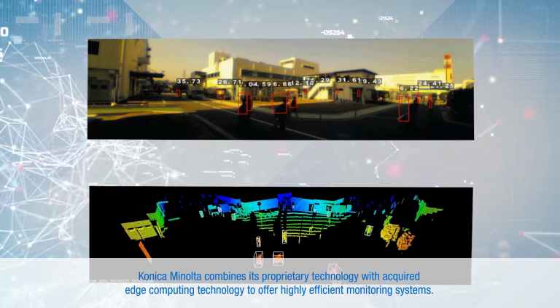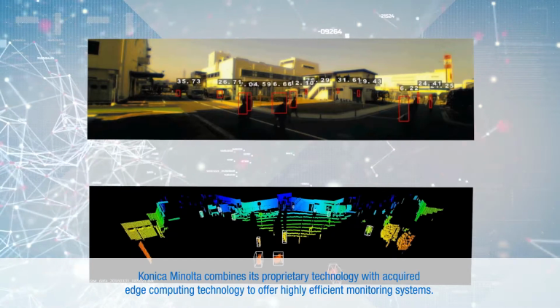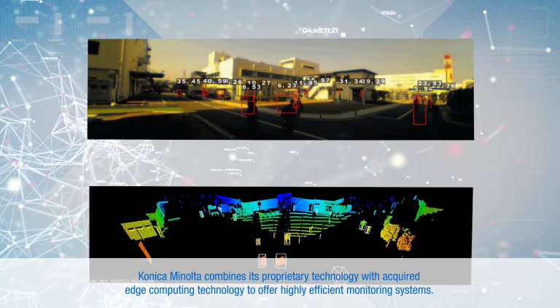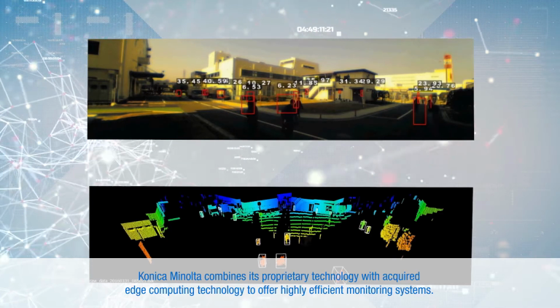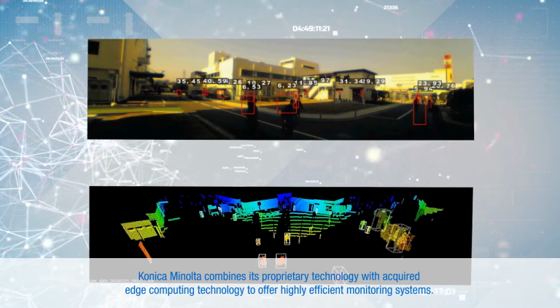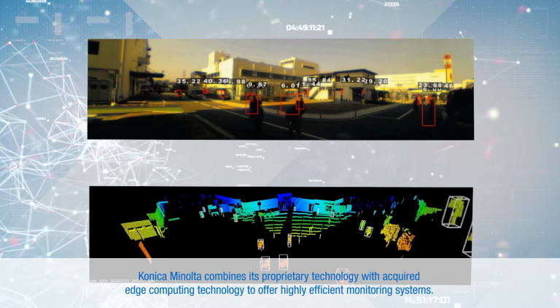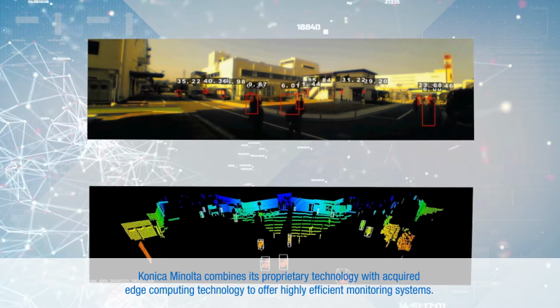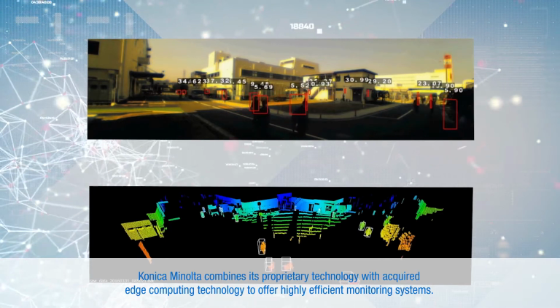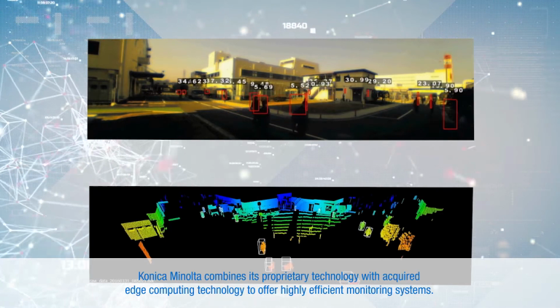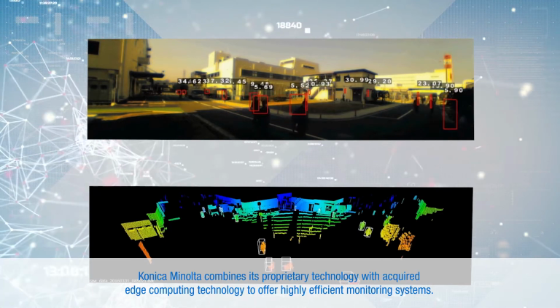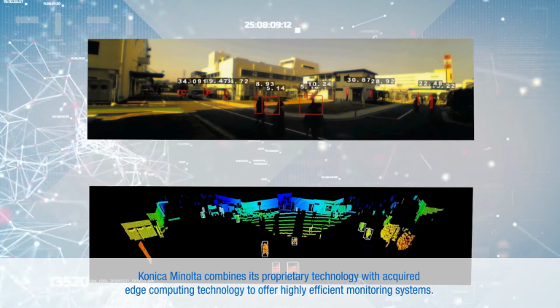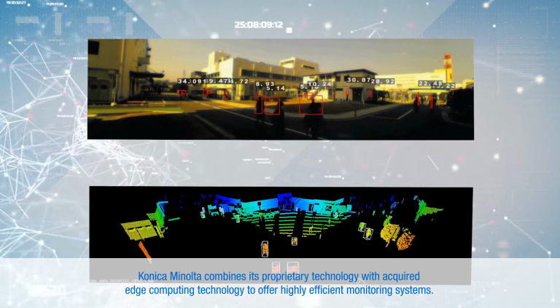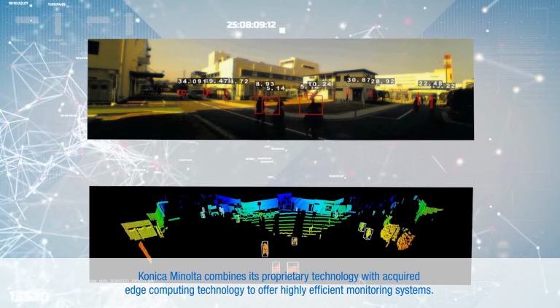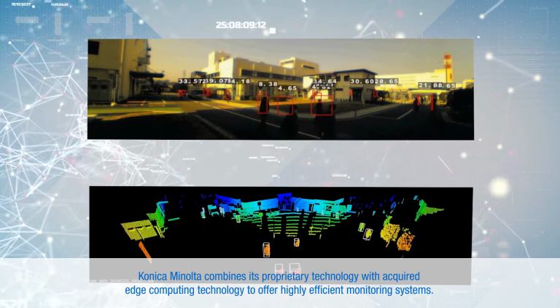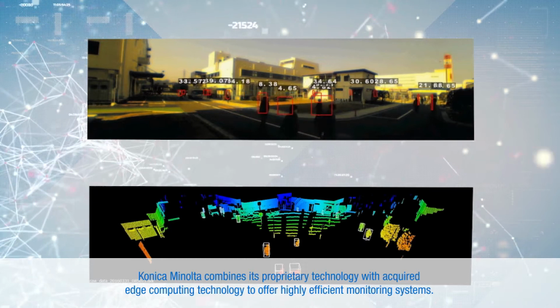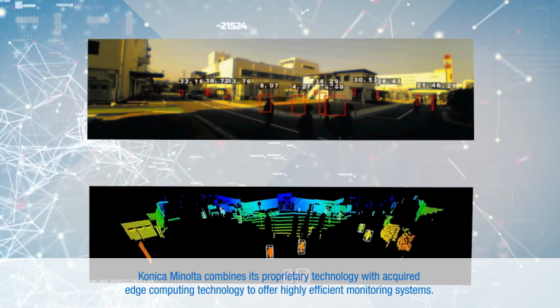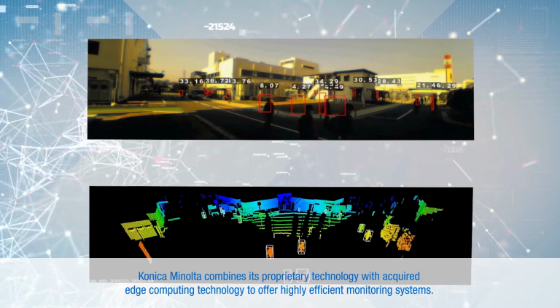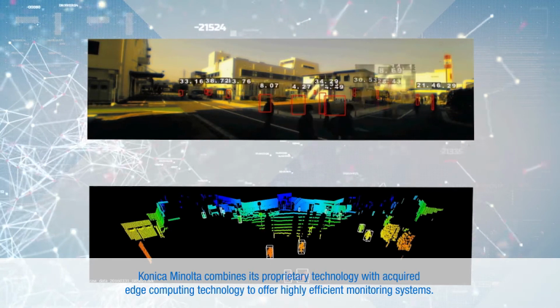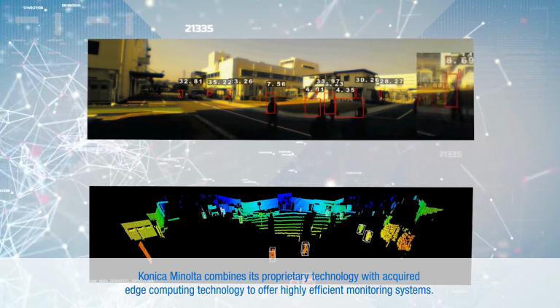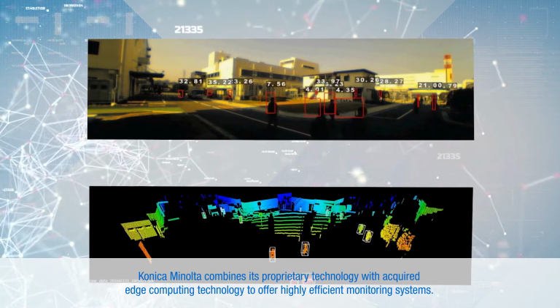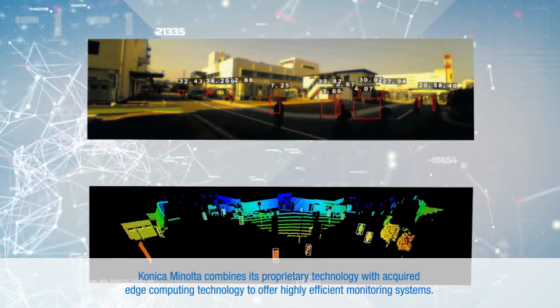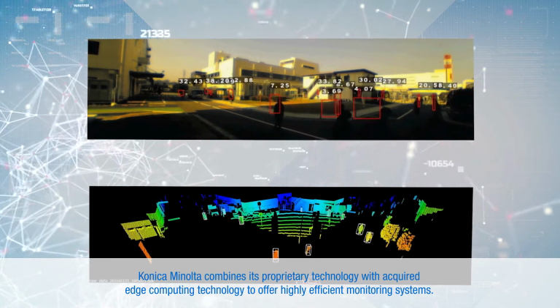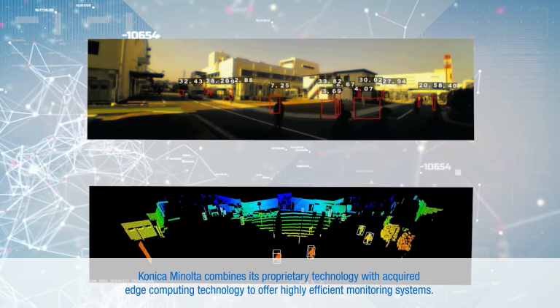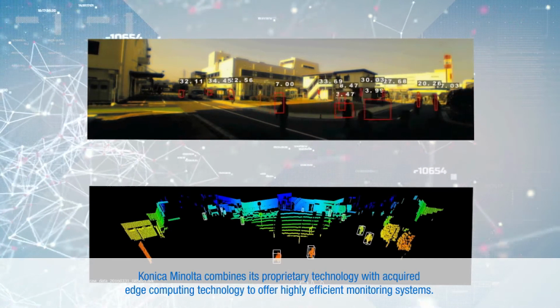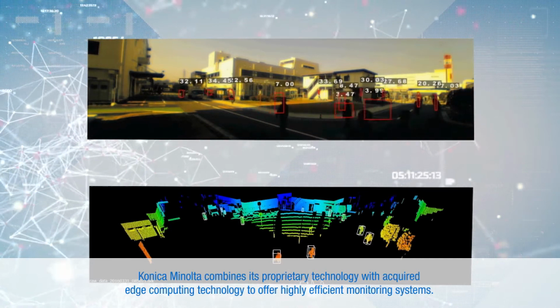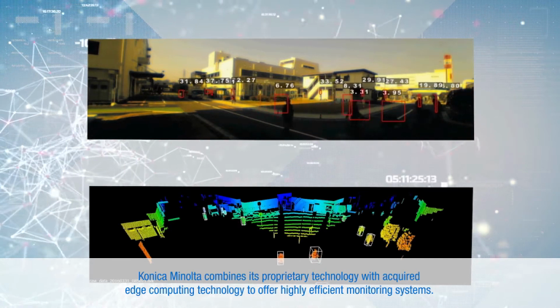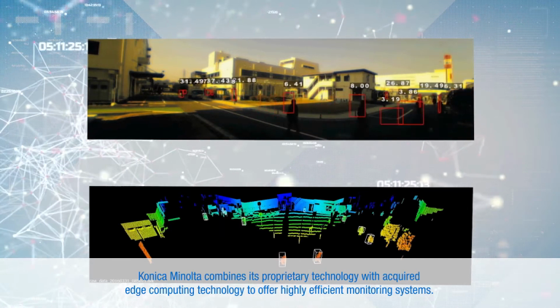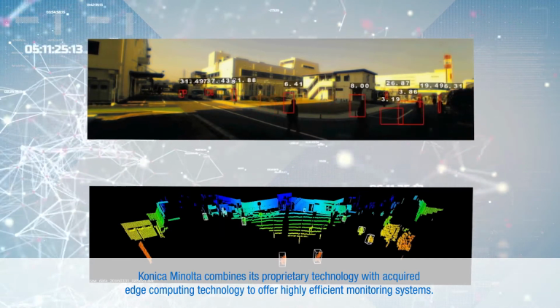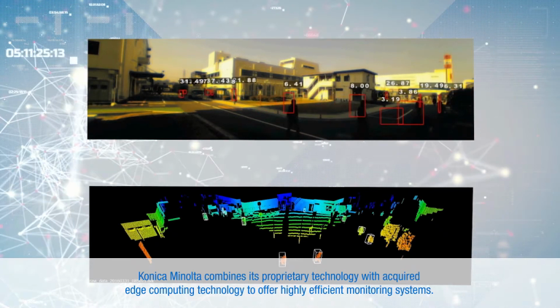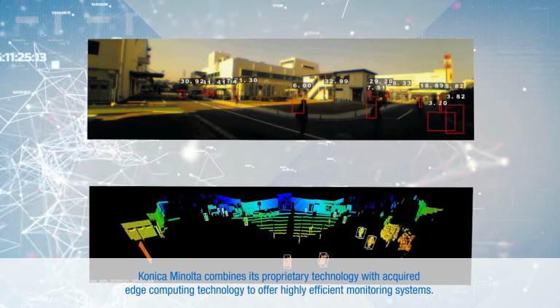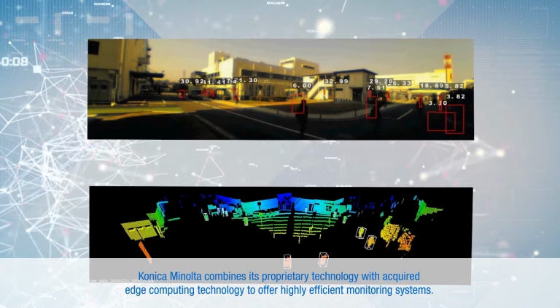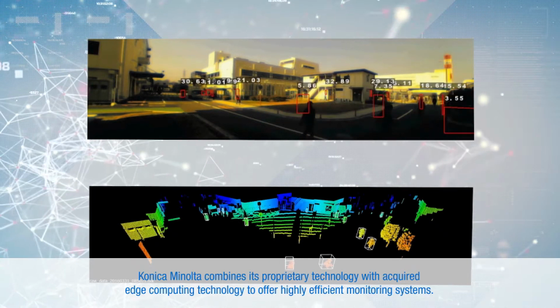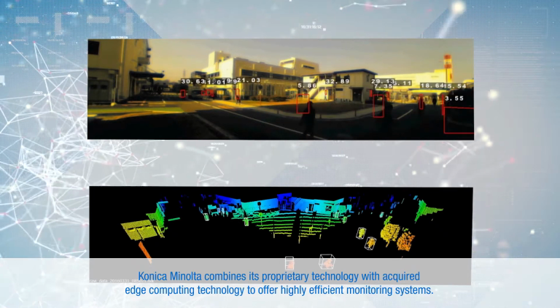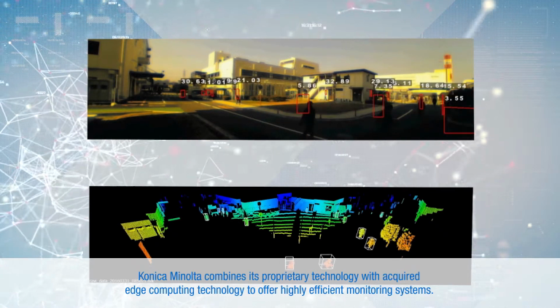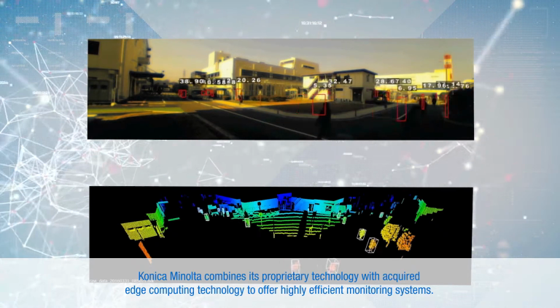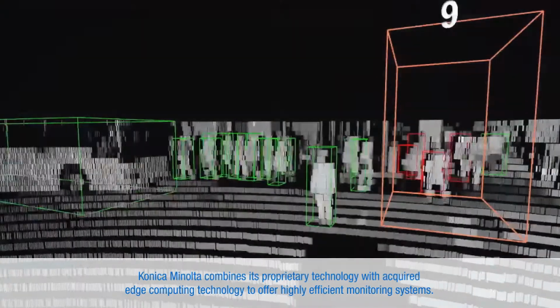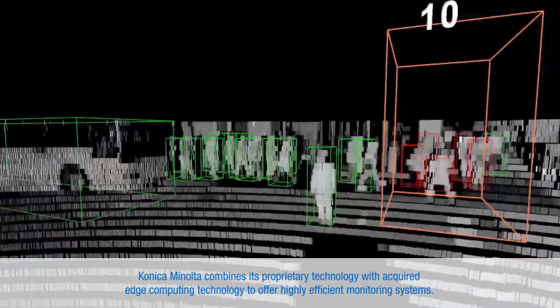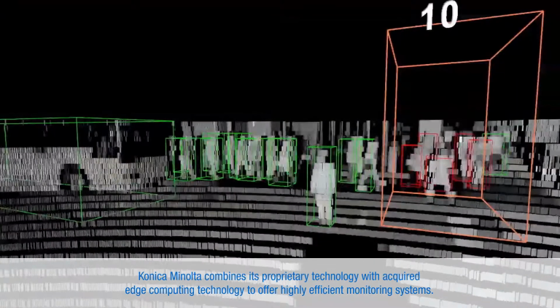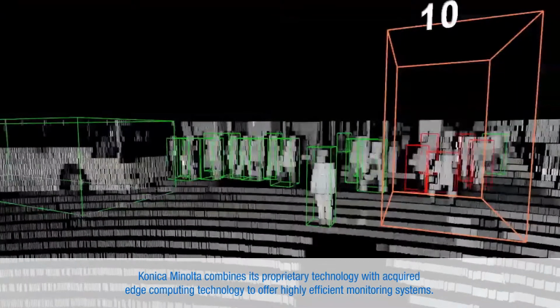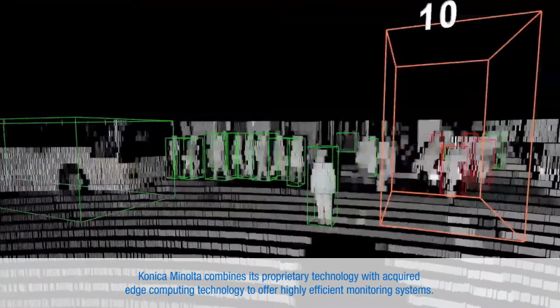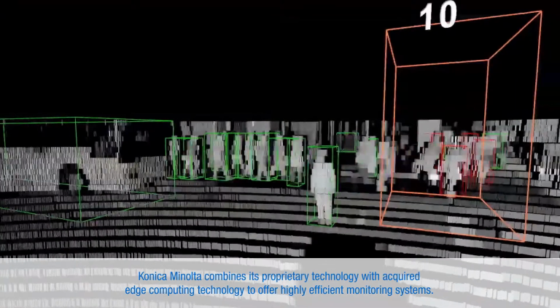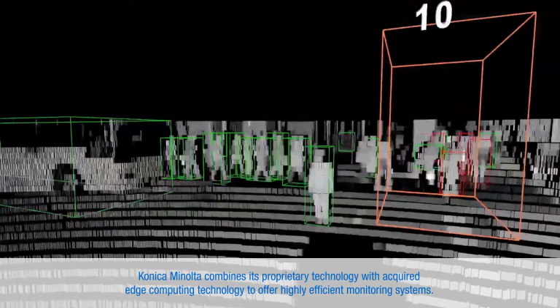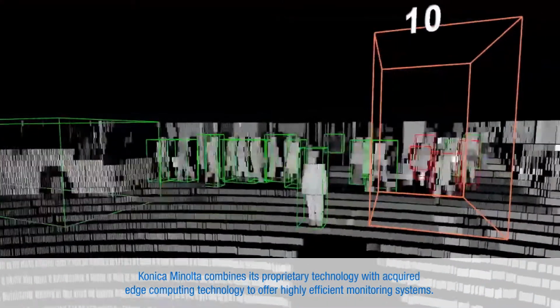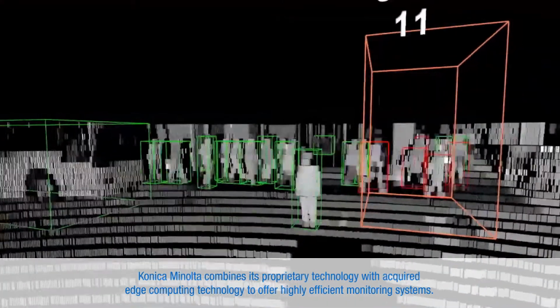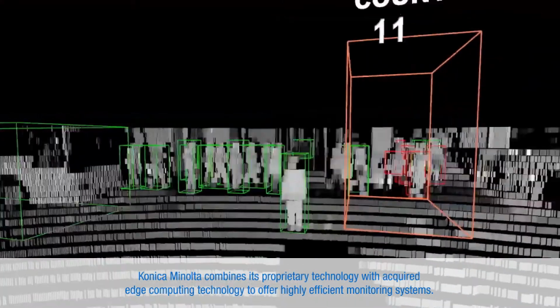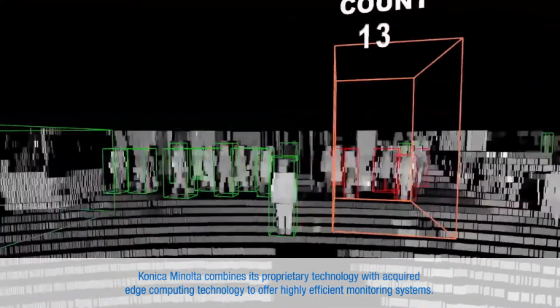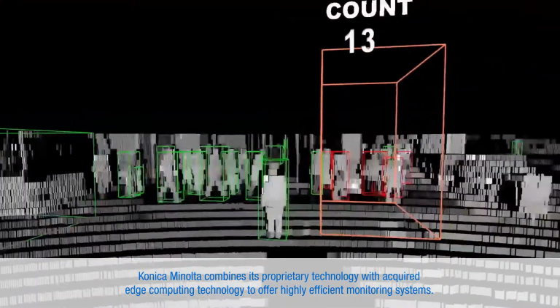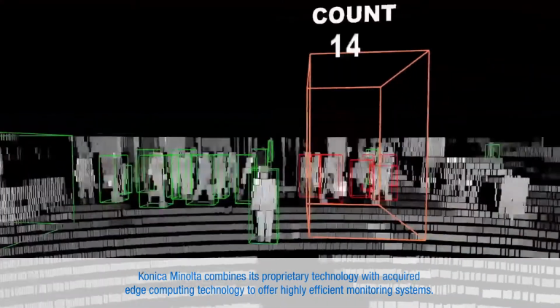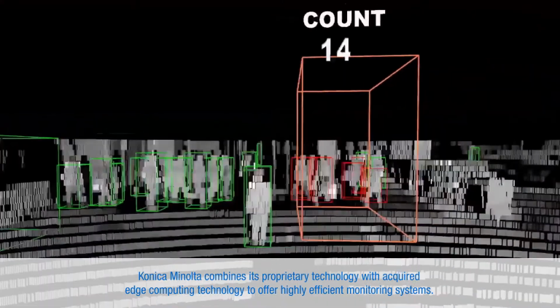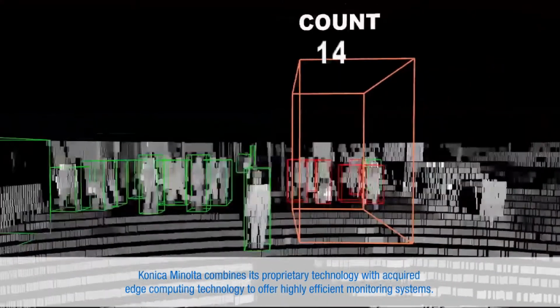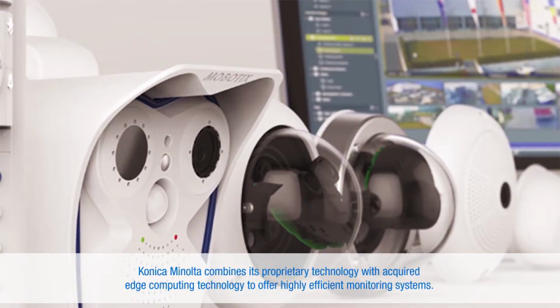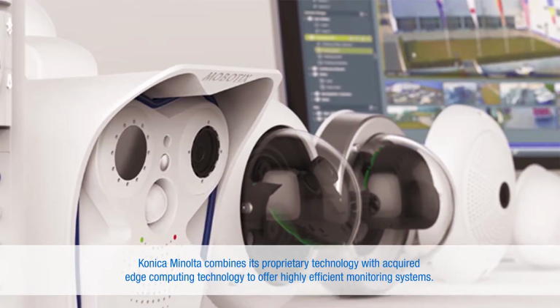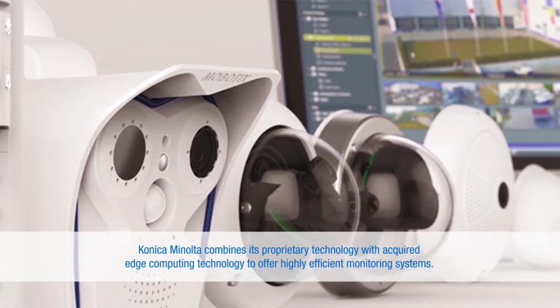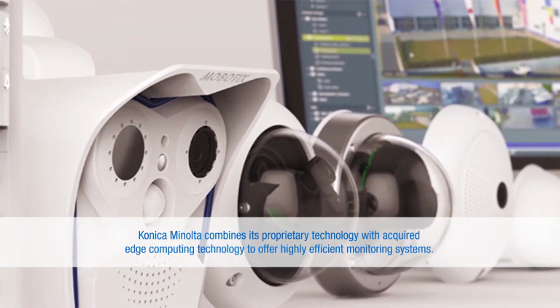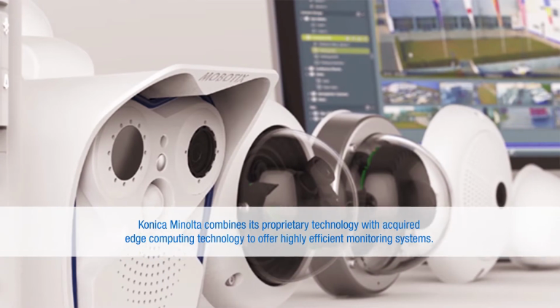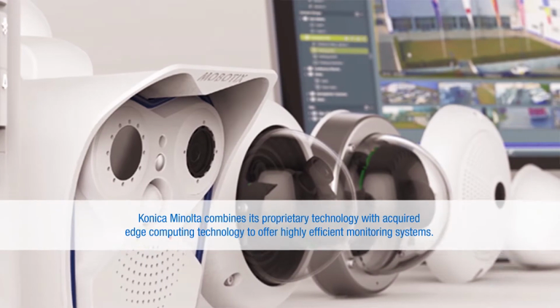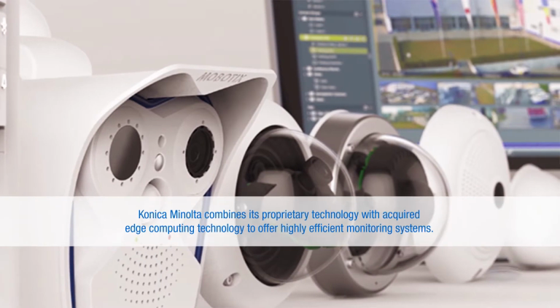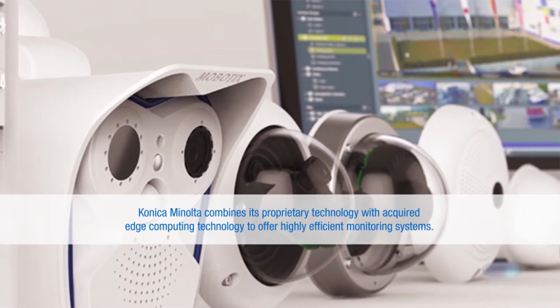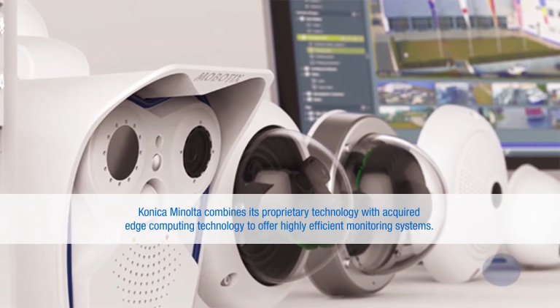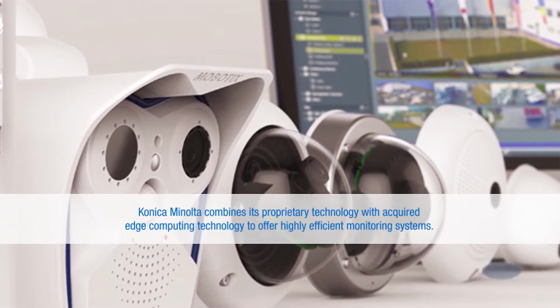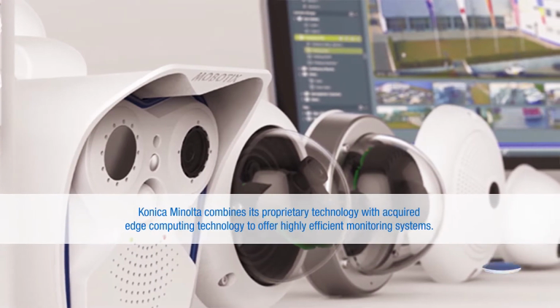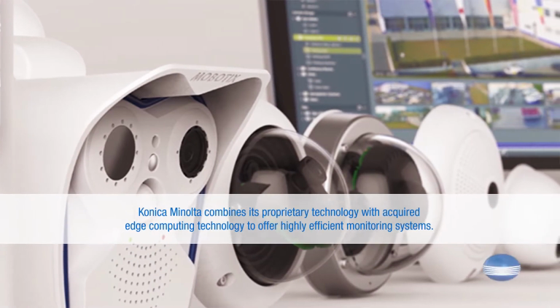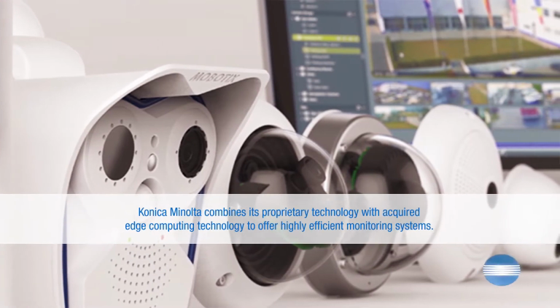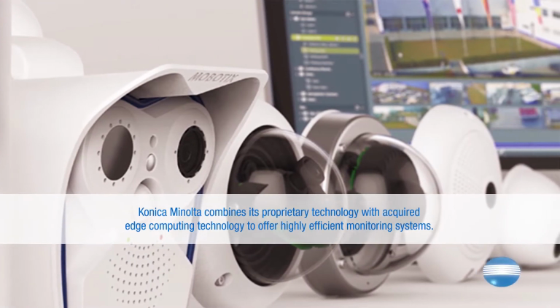Konica Minolta combines its proprietary technology with acquired edge computing technology to offer highly efficient monitoring systems.